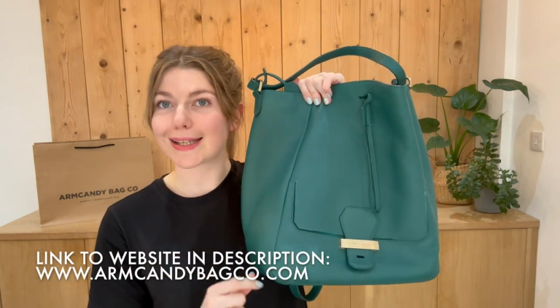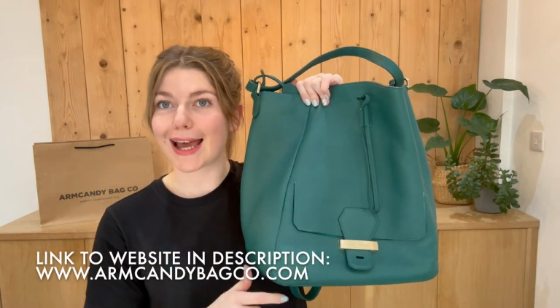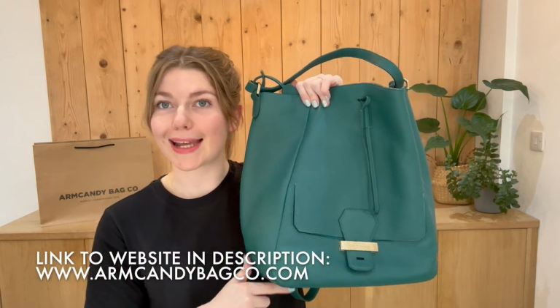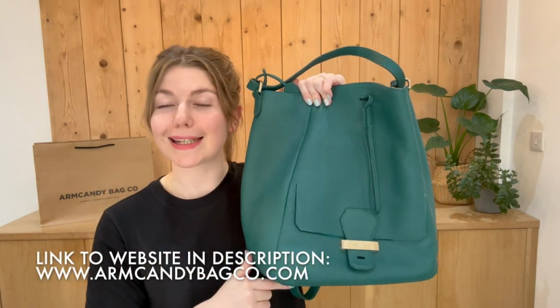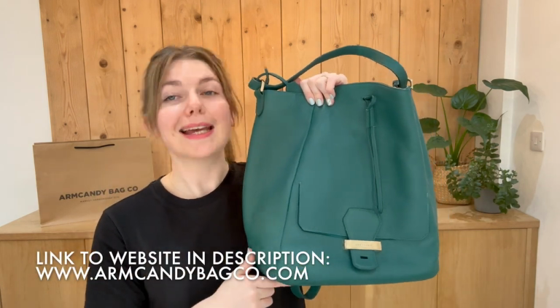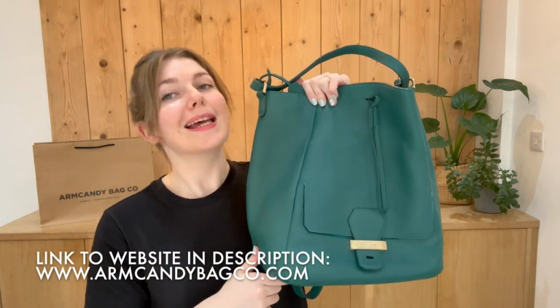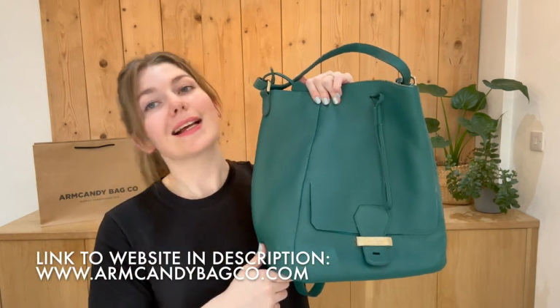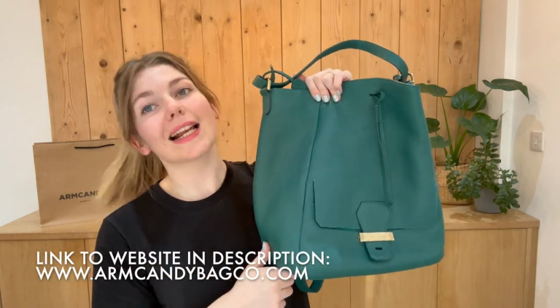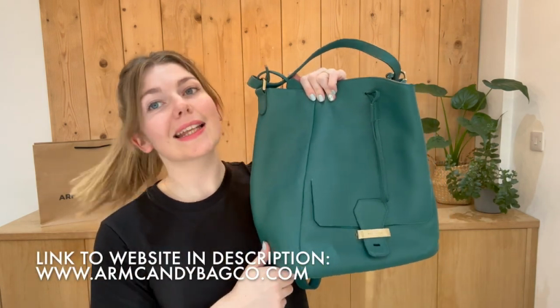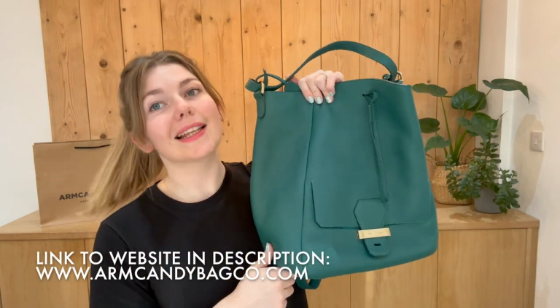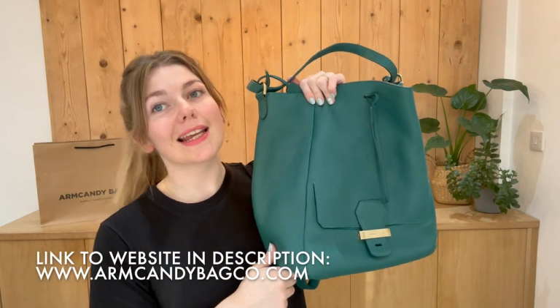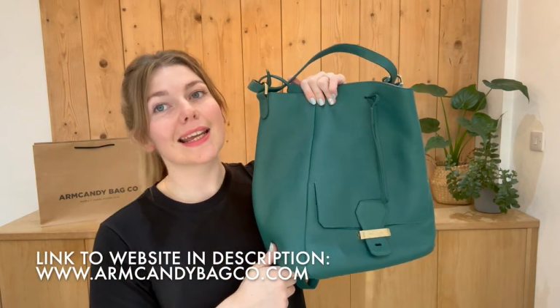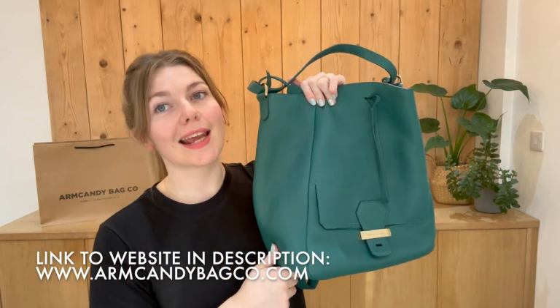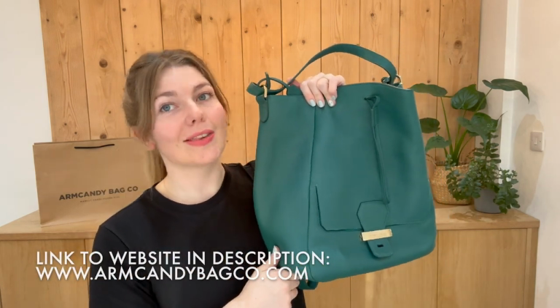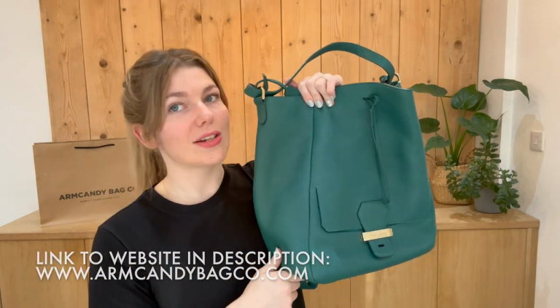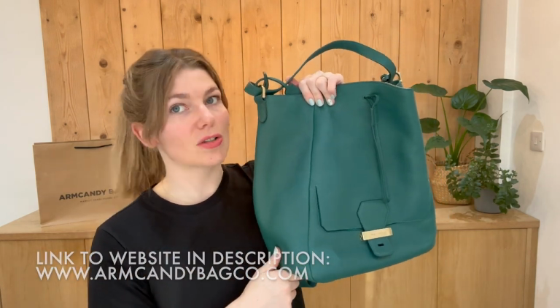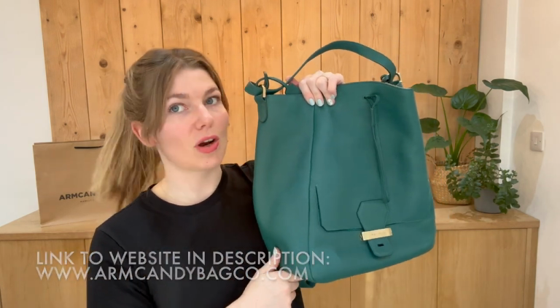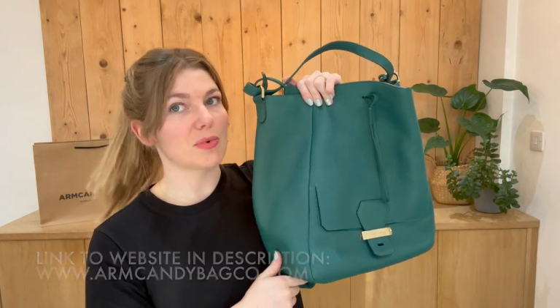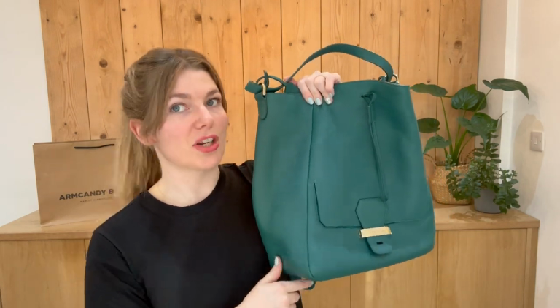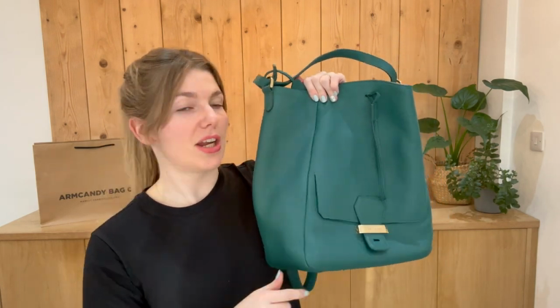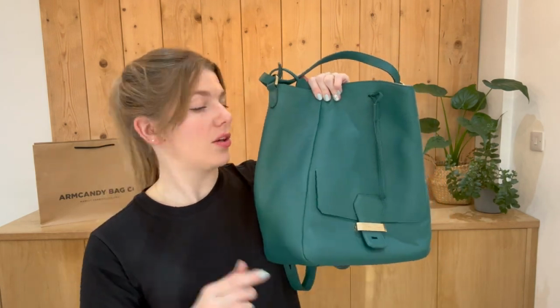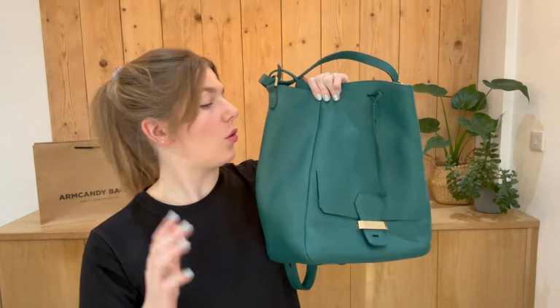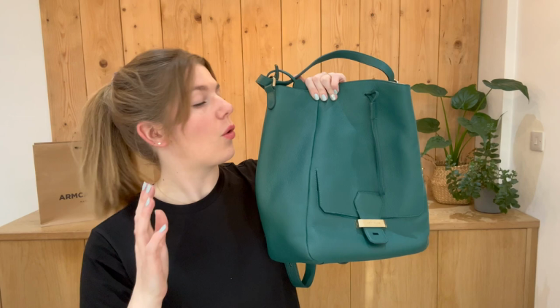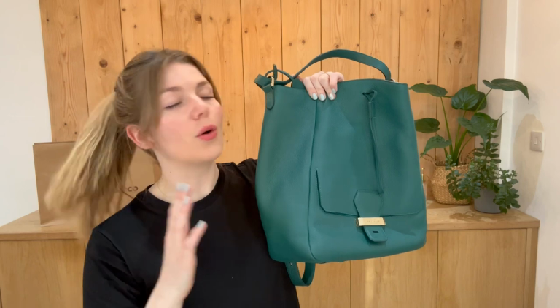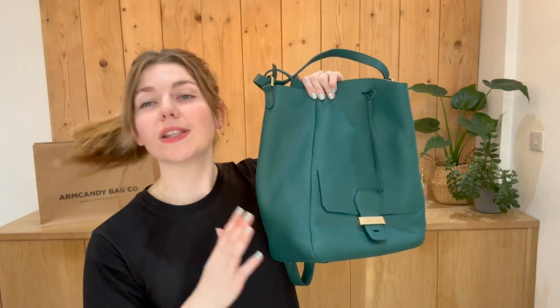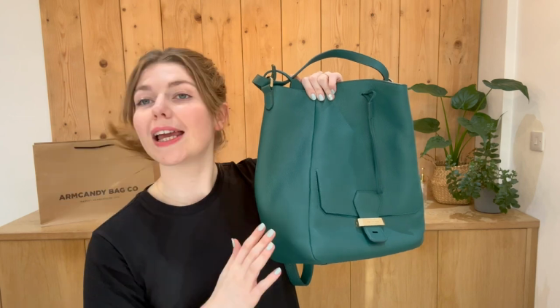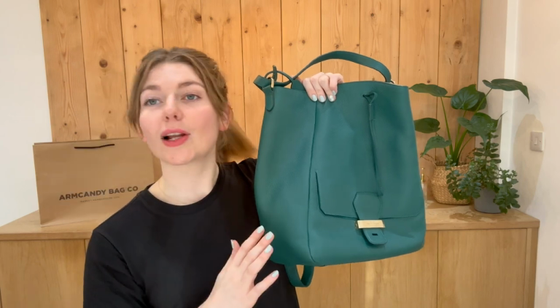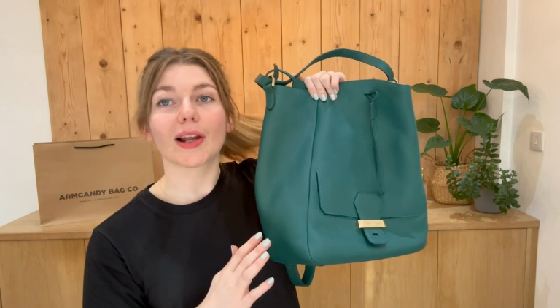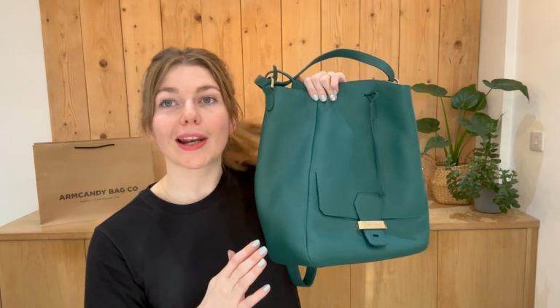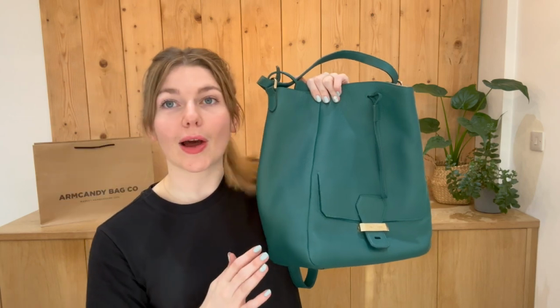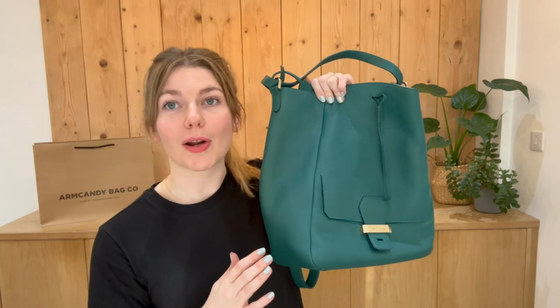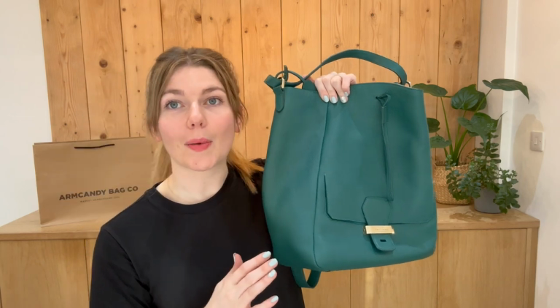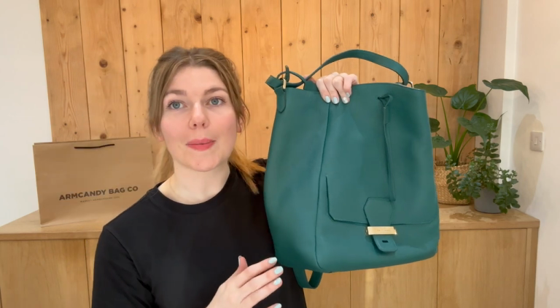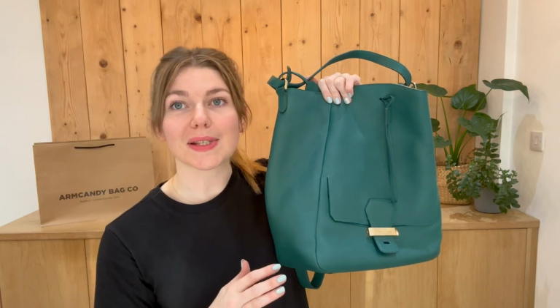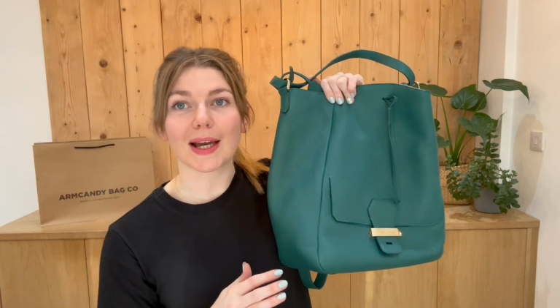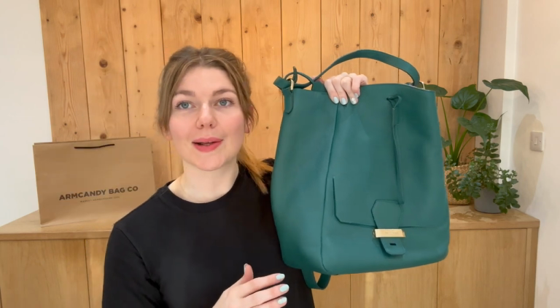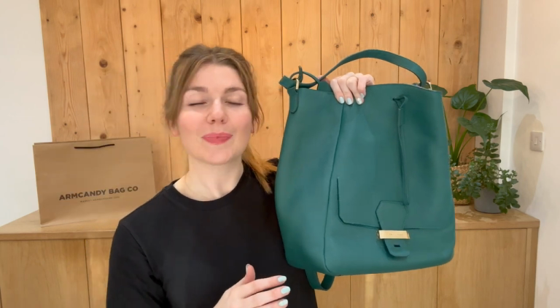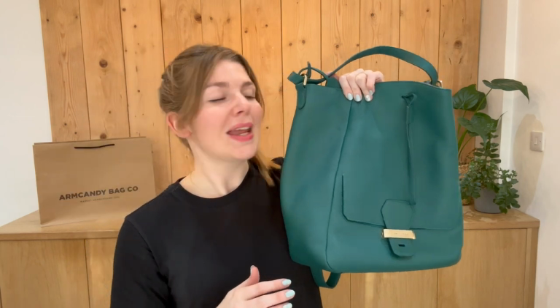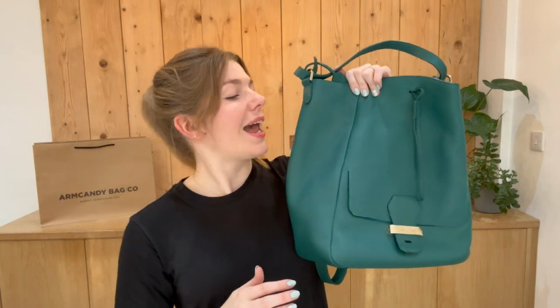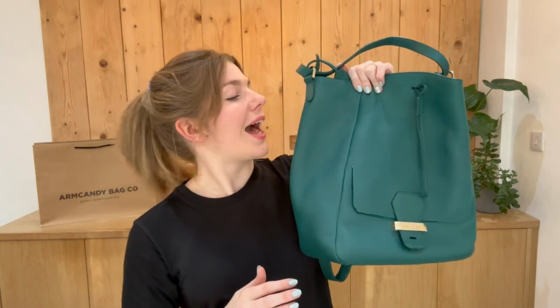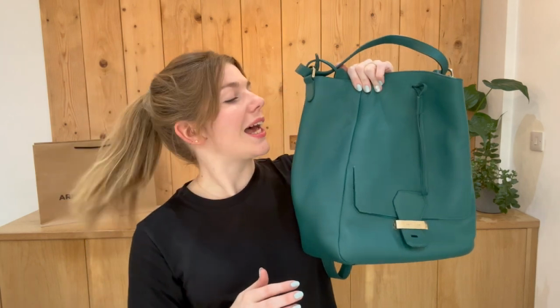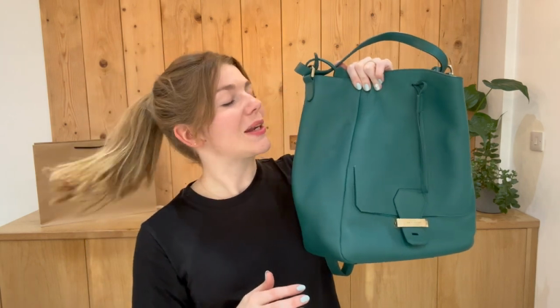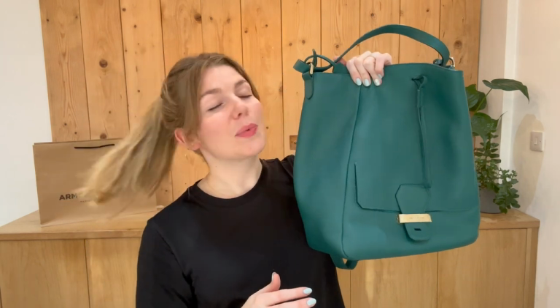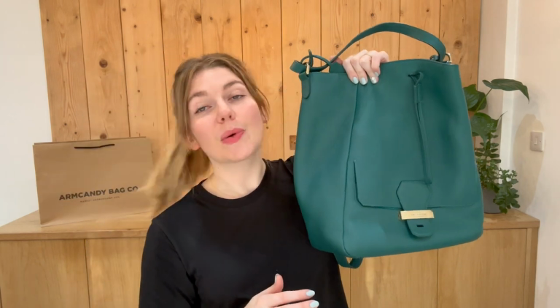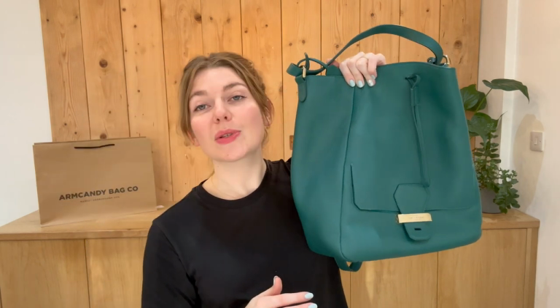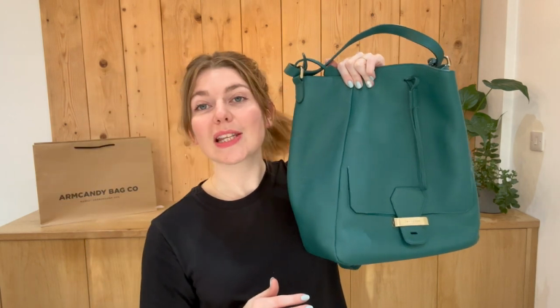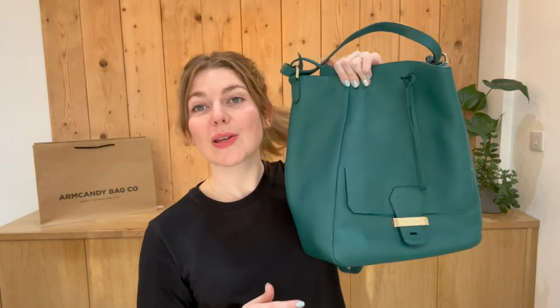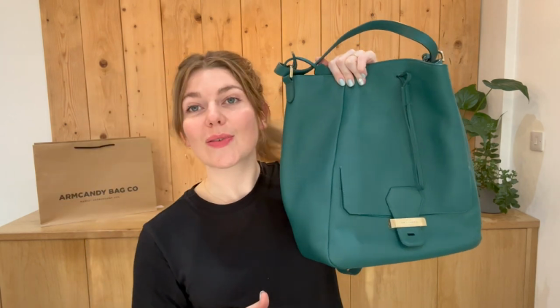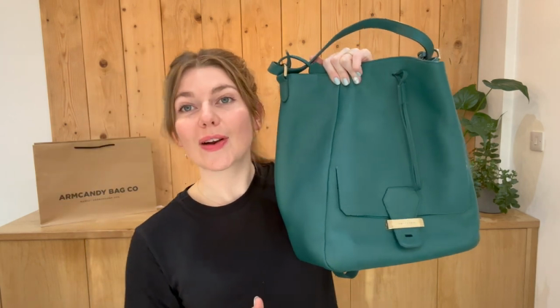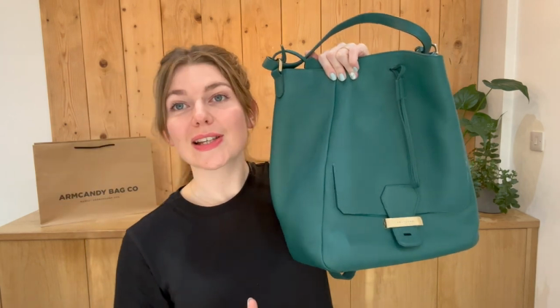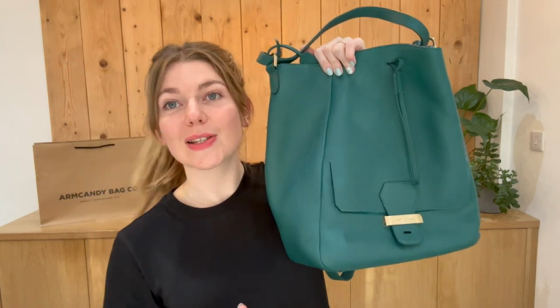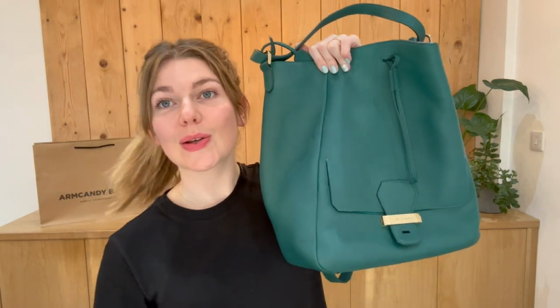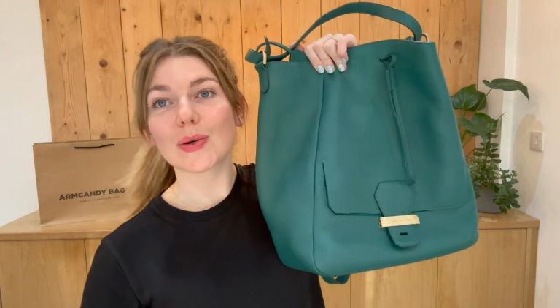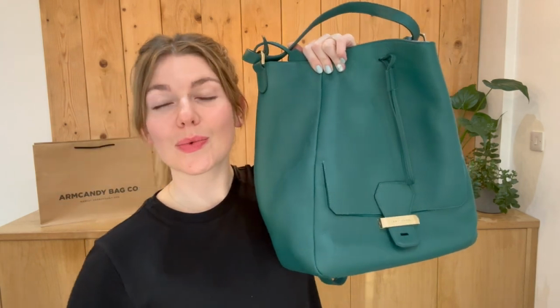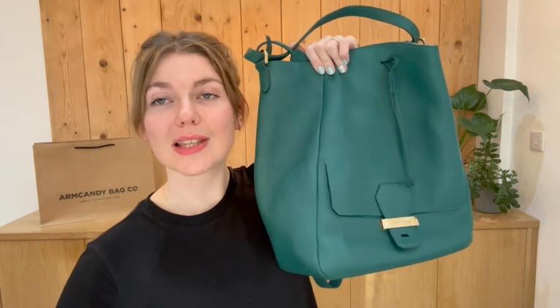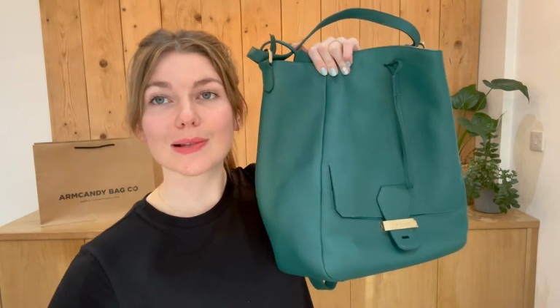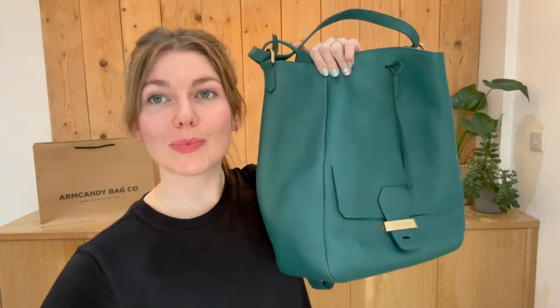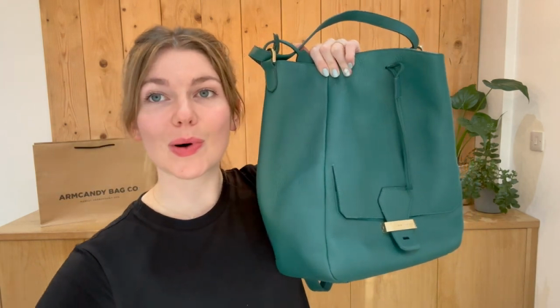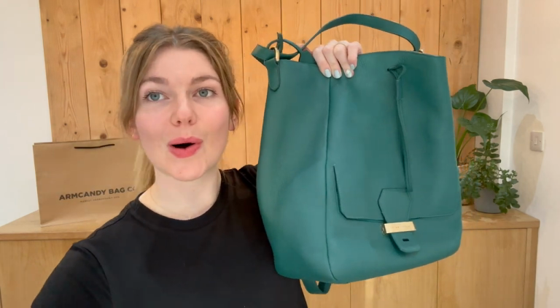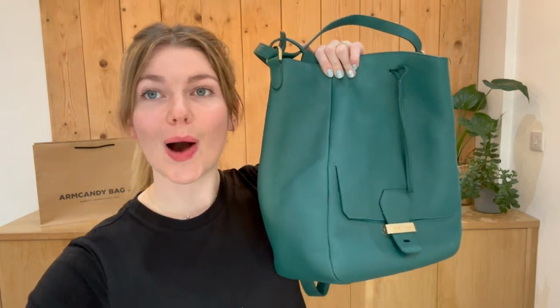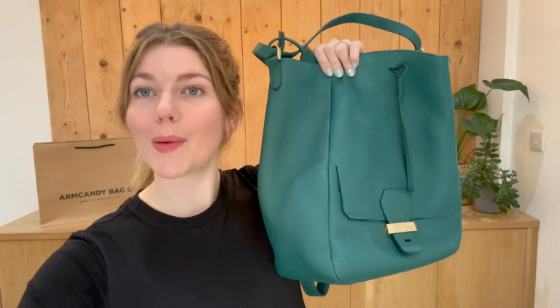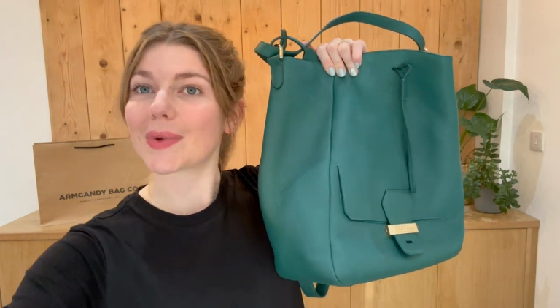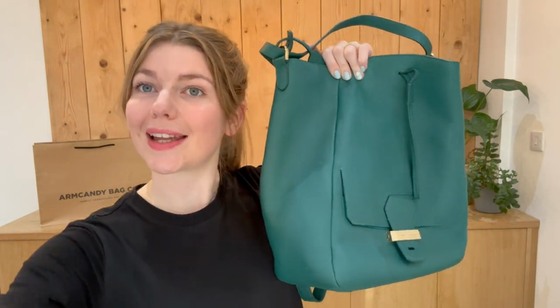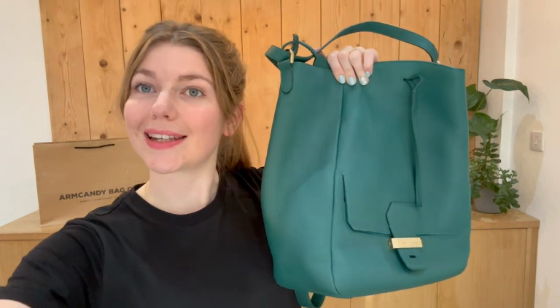That is why we have called it good condition throughout. If you love this Smythson, click the link in the description or take a look at it on our website, and we will see you very soon with some more Arm Candy.